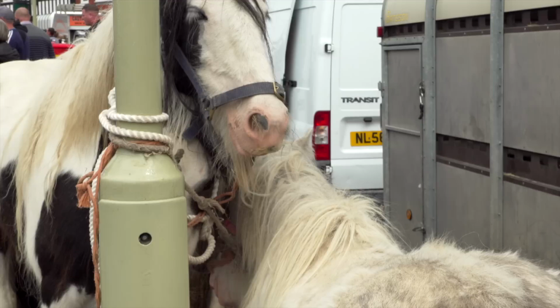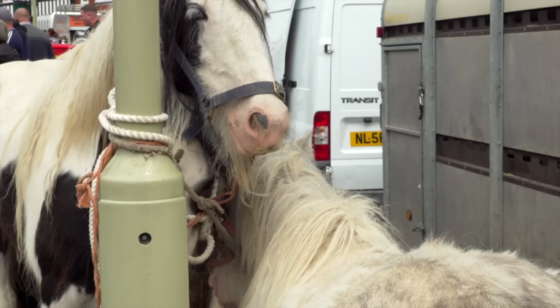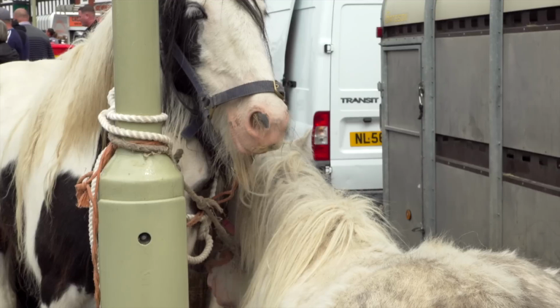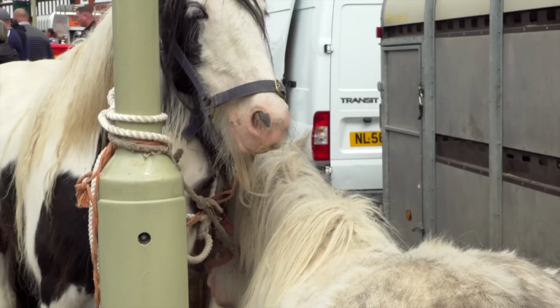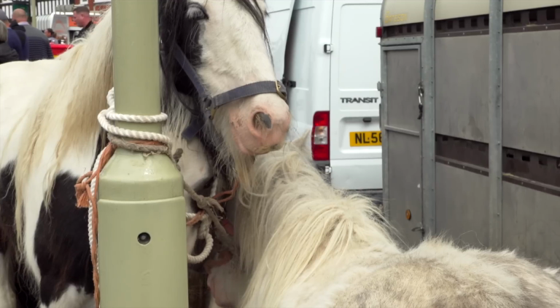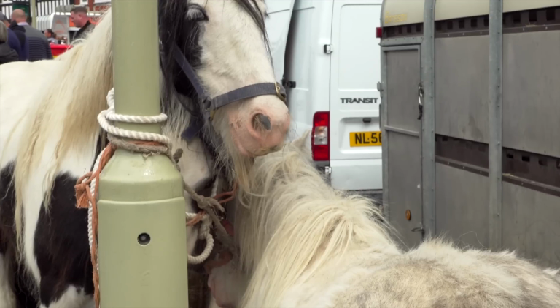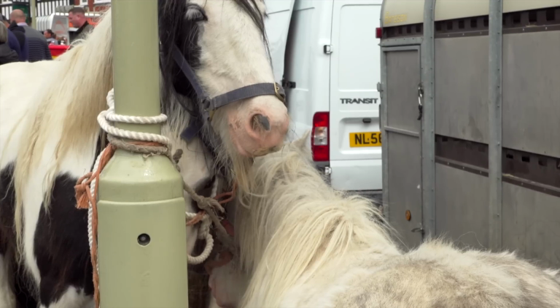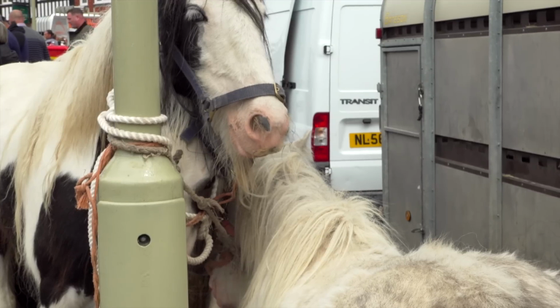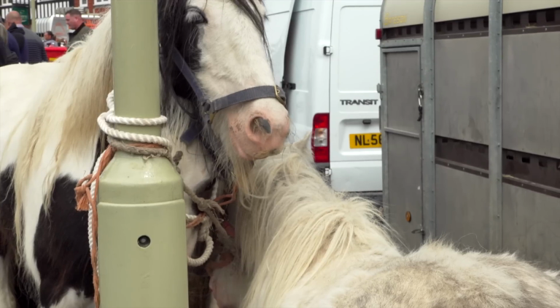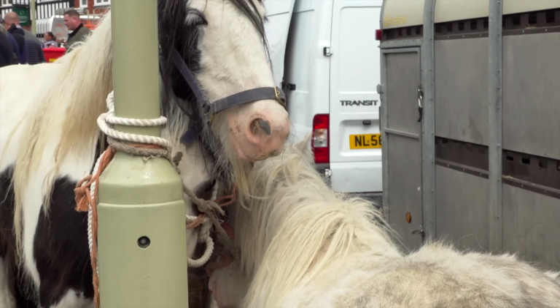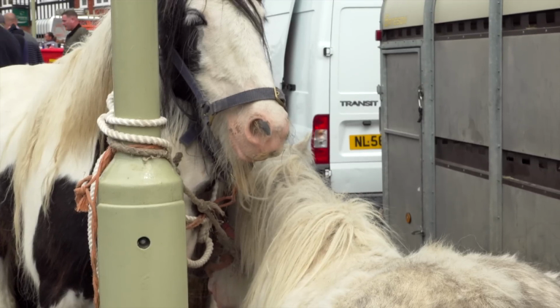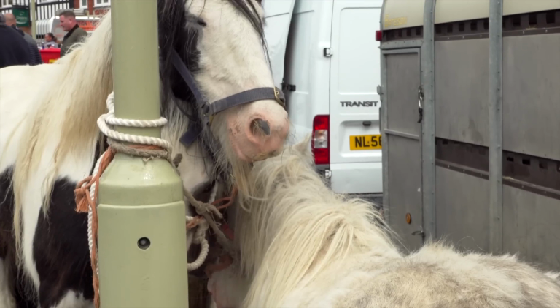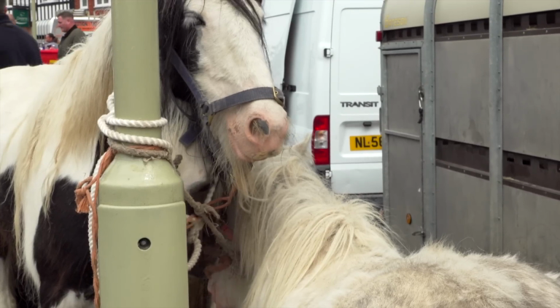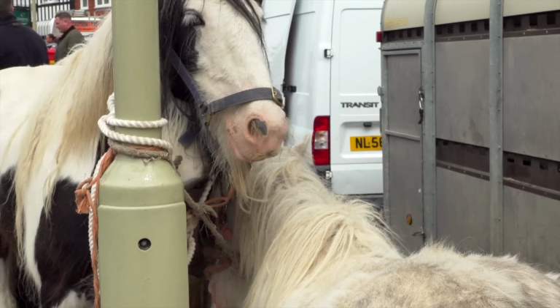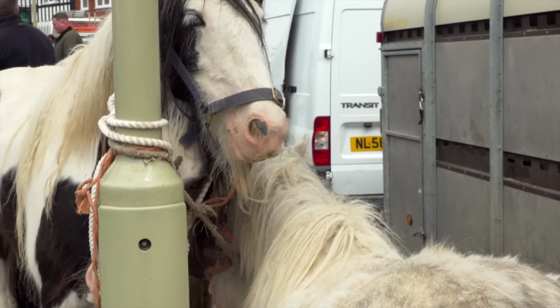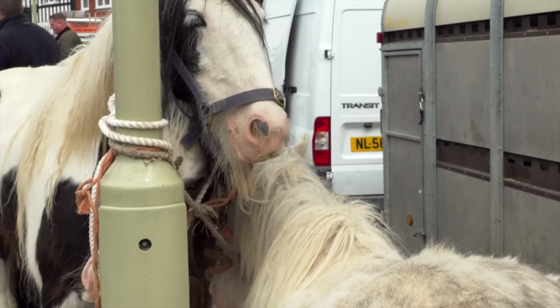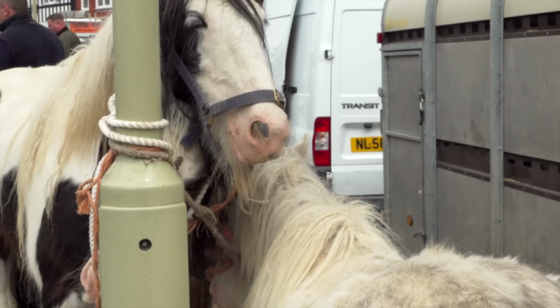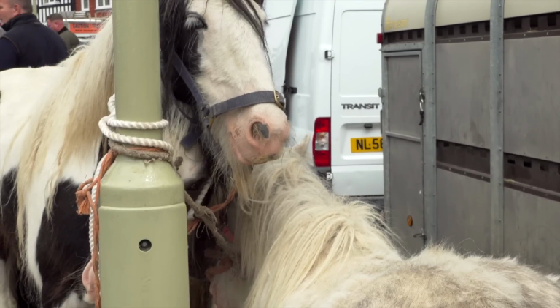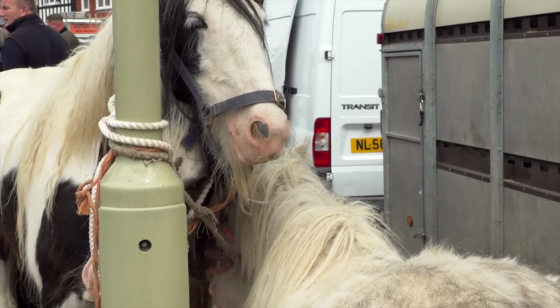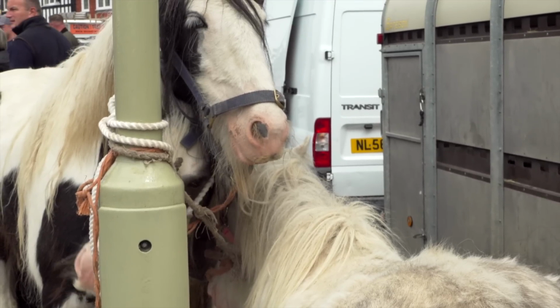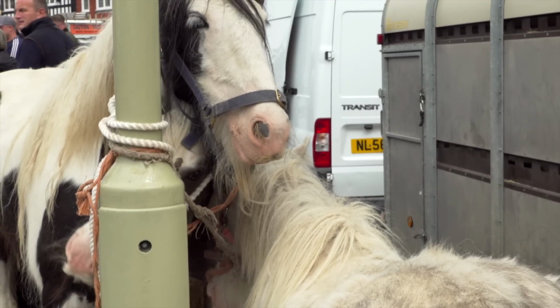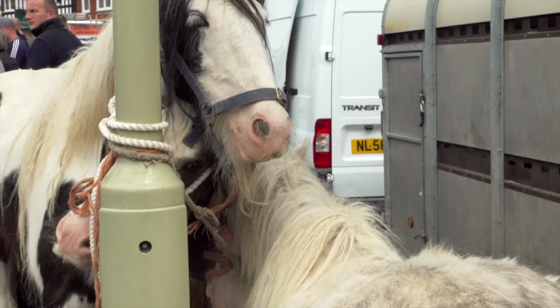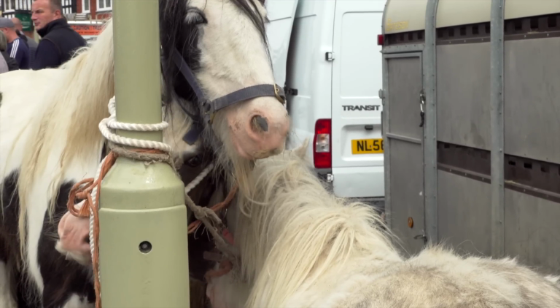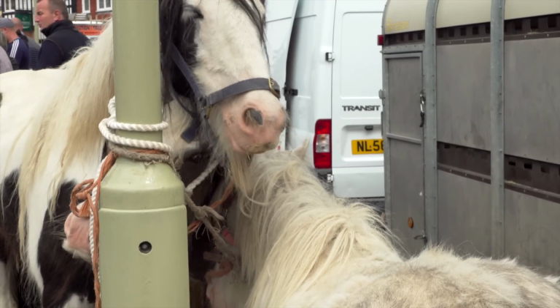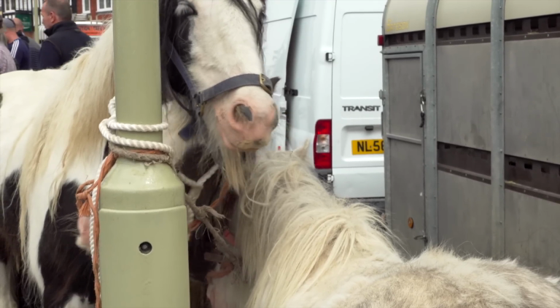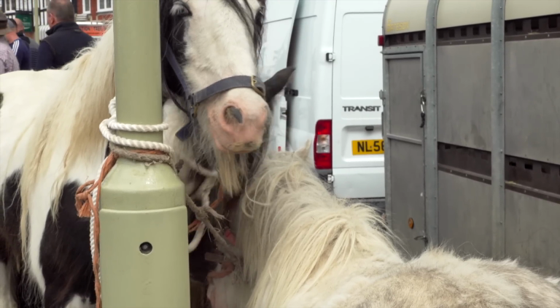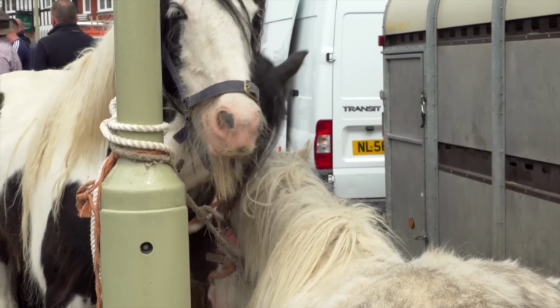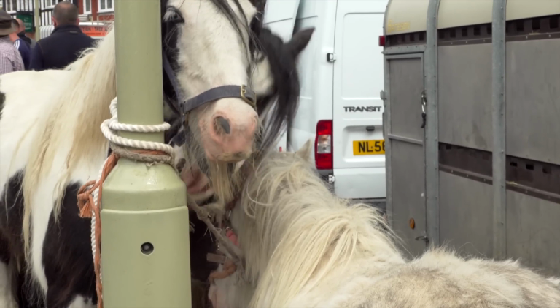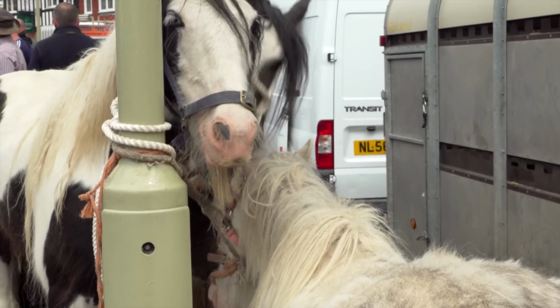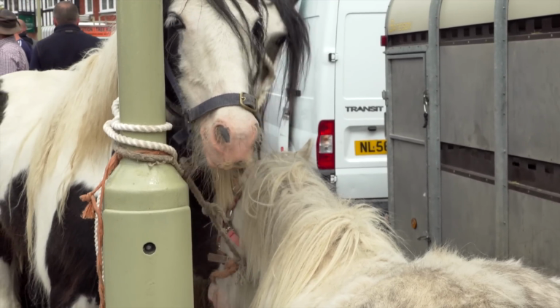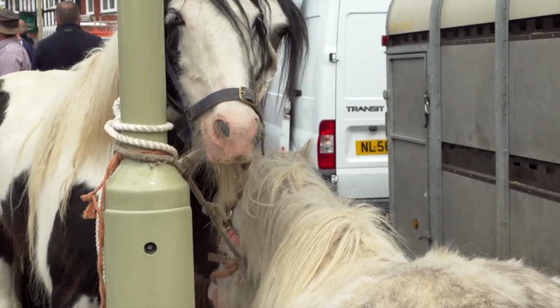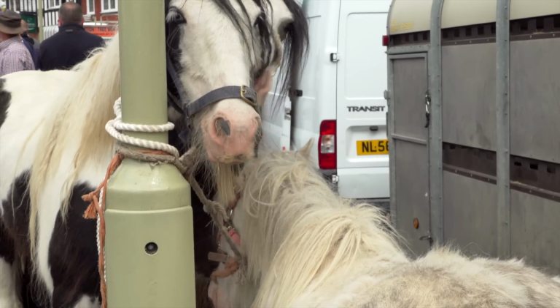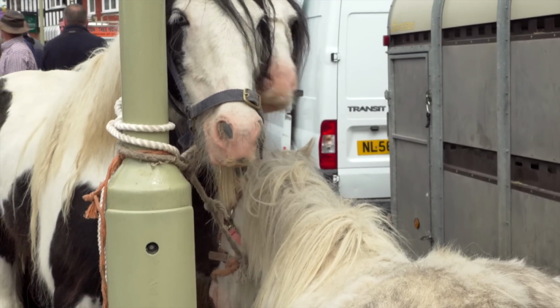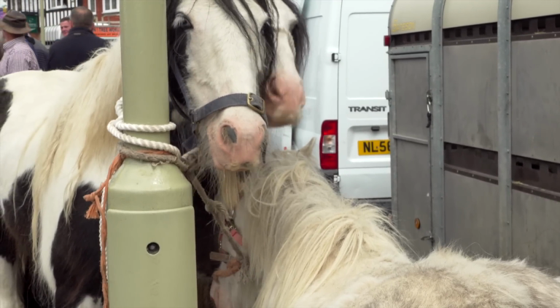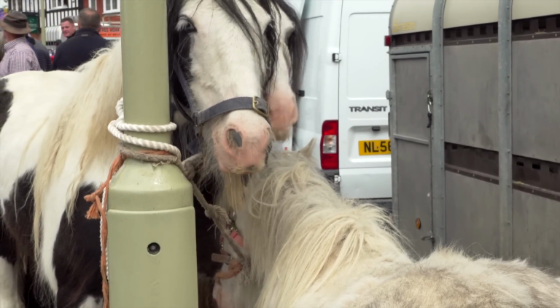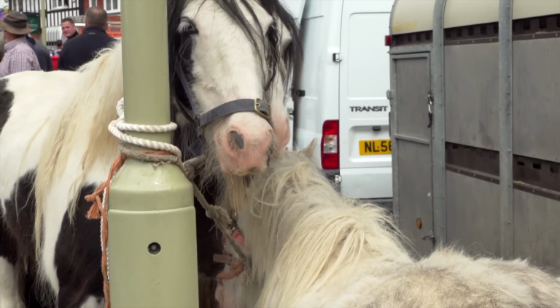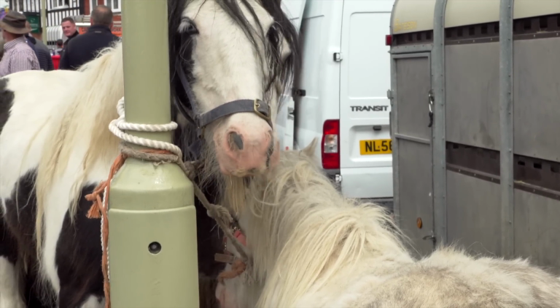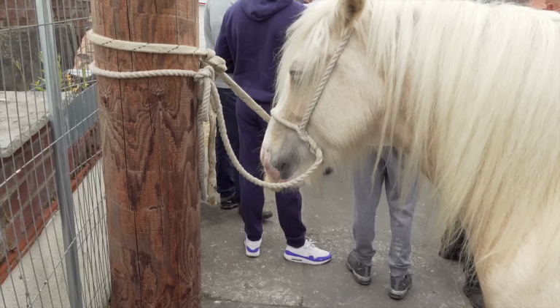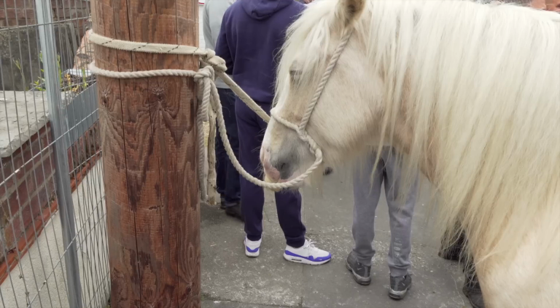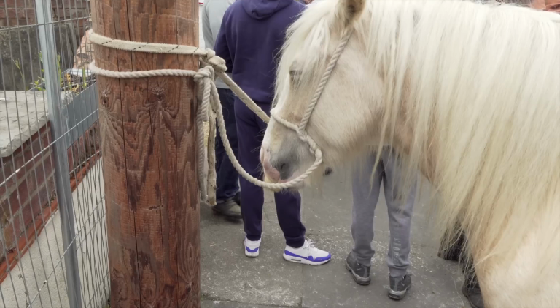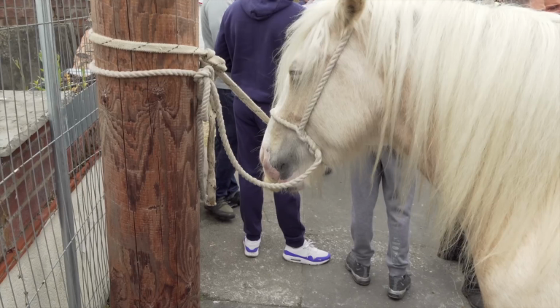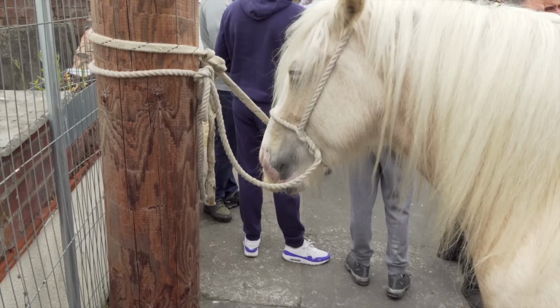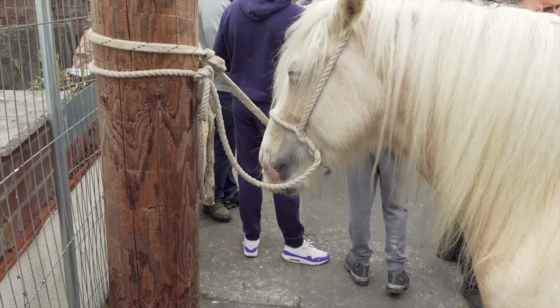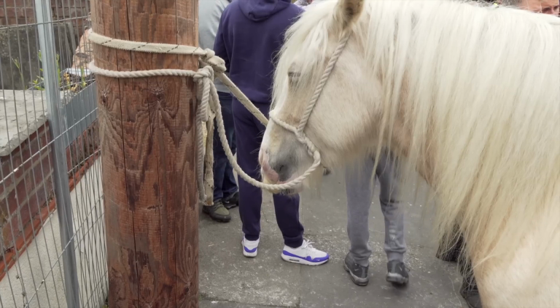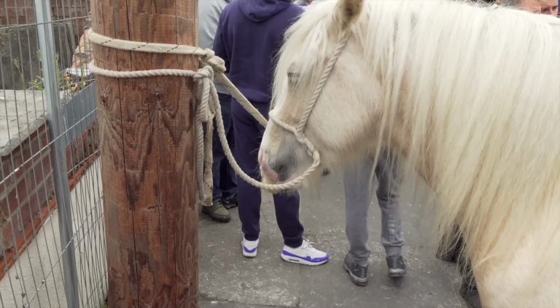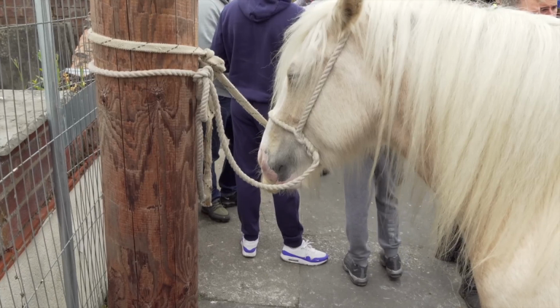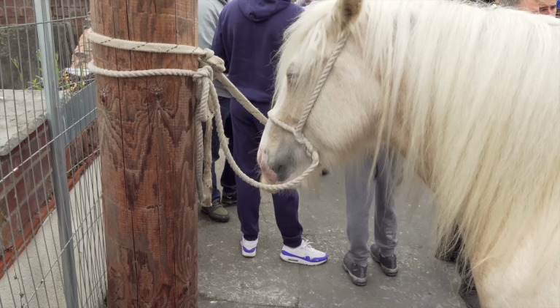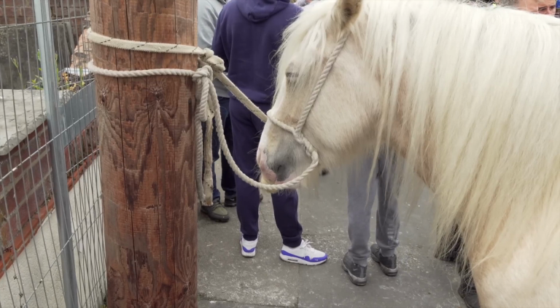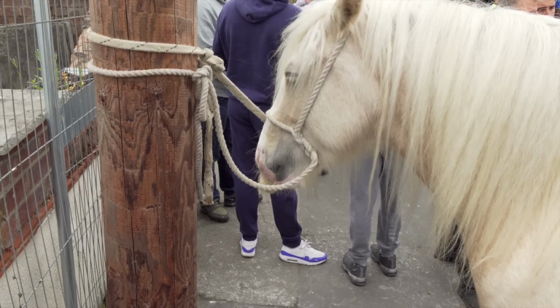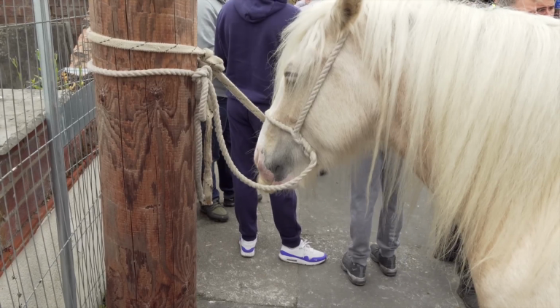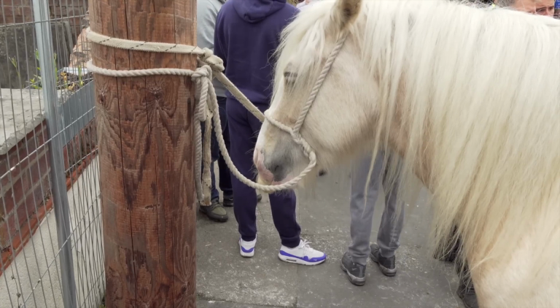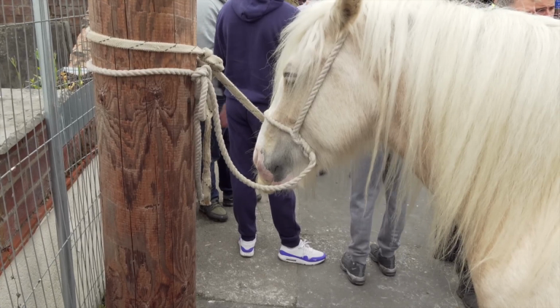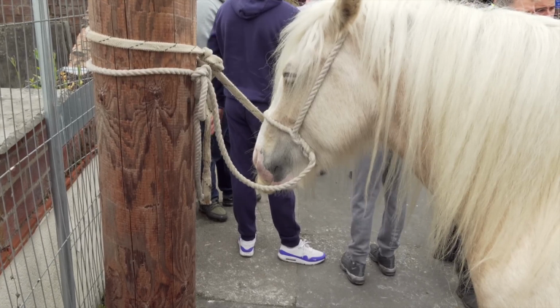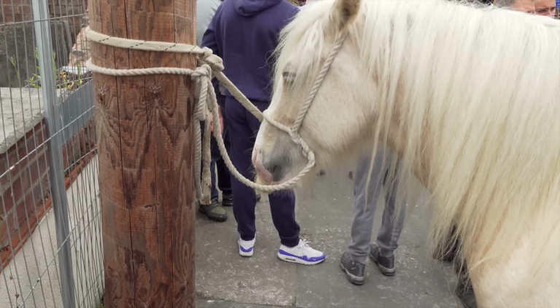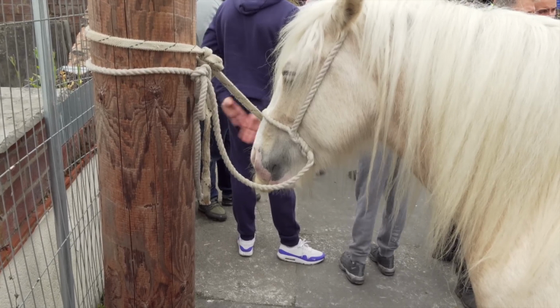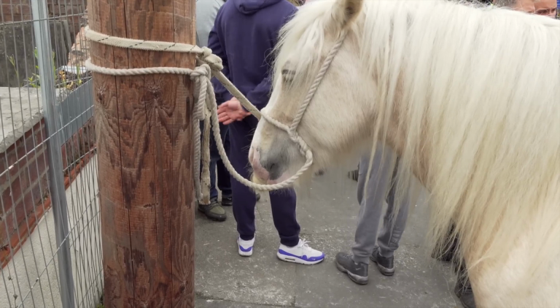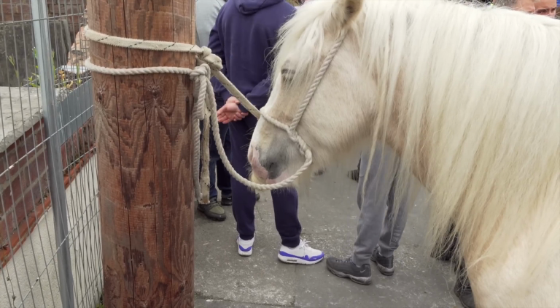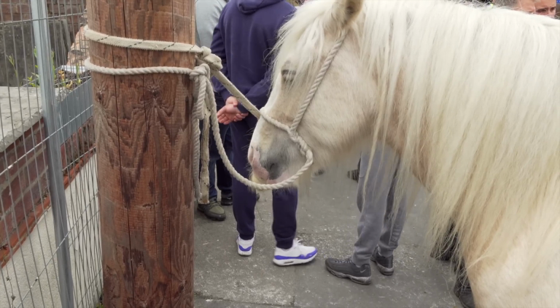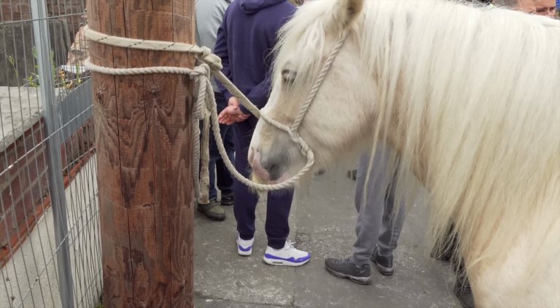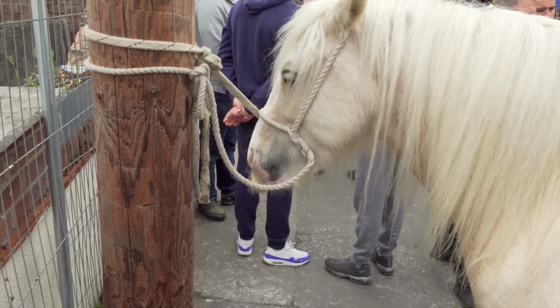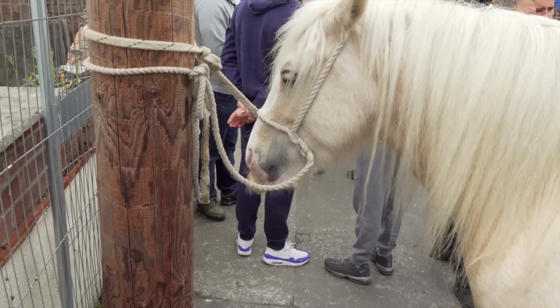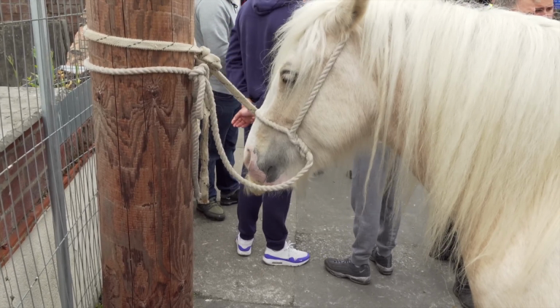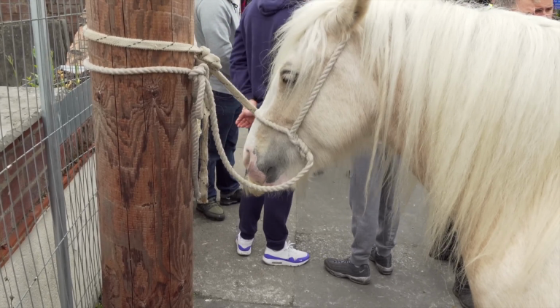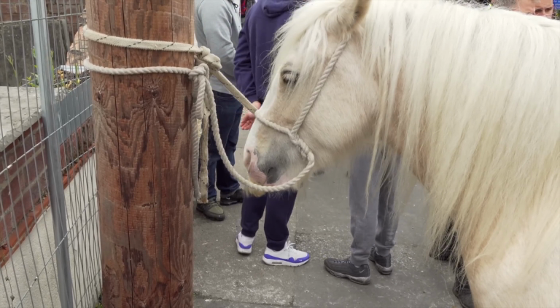I just love the beard on this cob tied to the lamppost. You find many New Forest ponies with beards and moustaches like this.